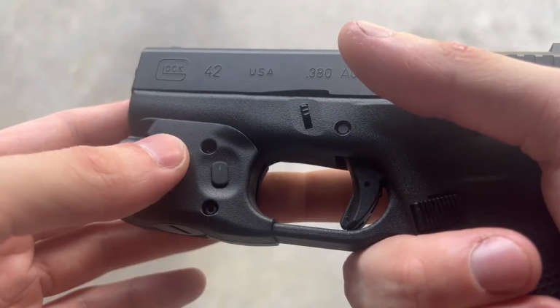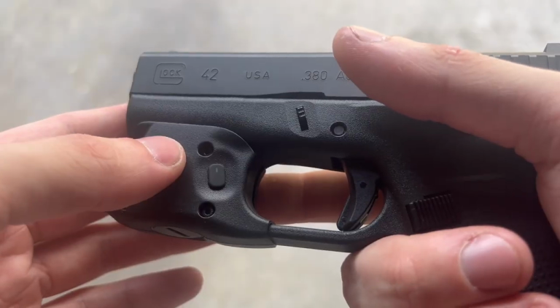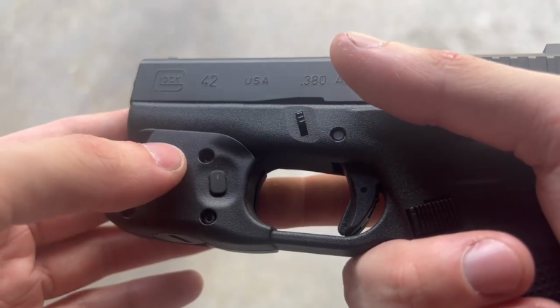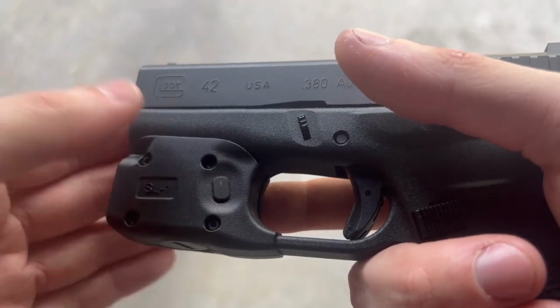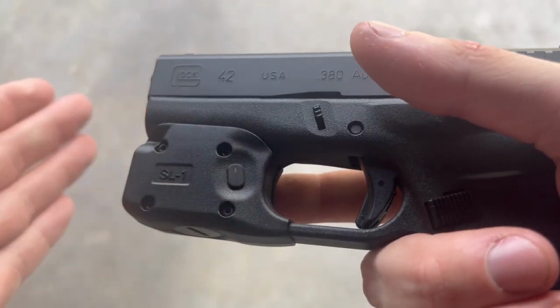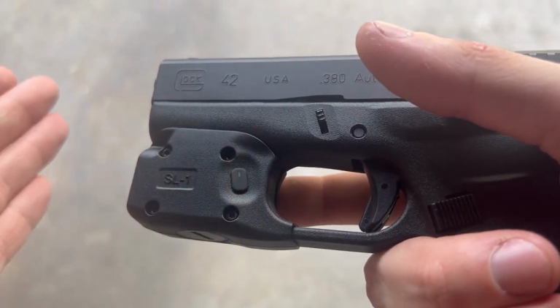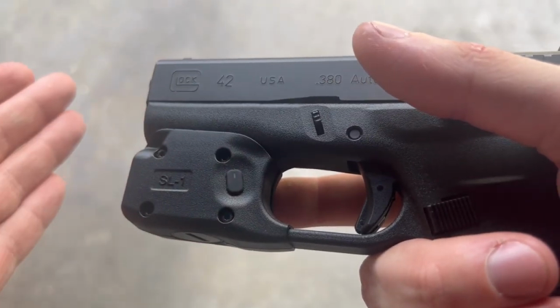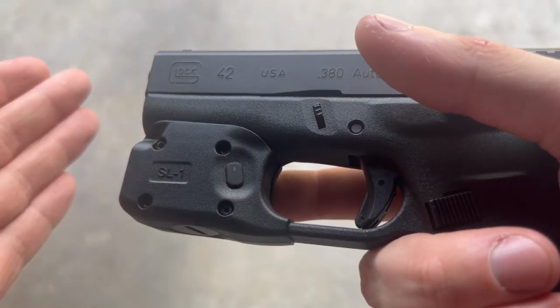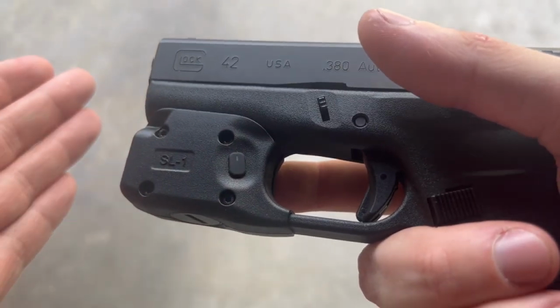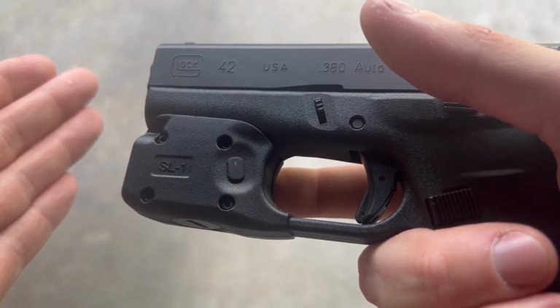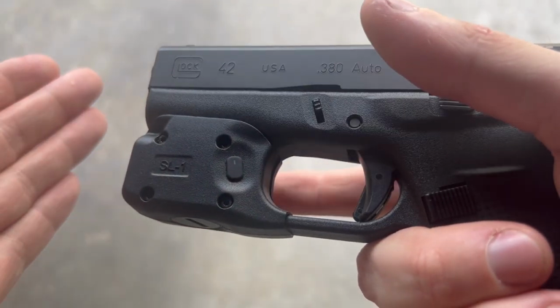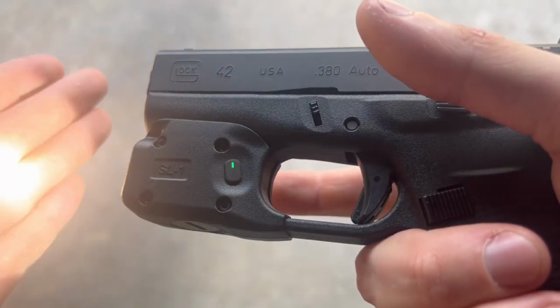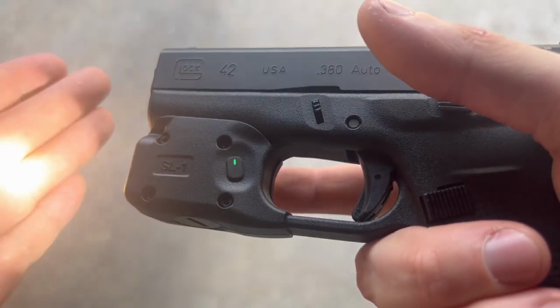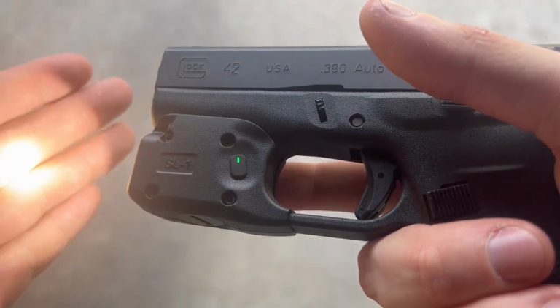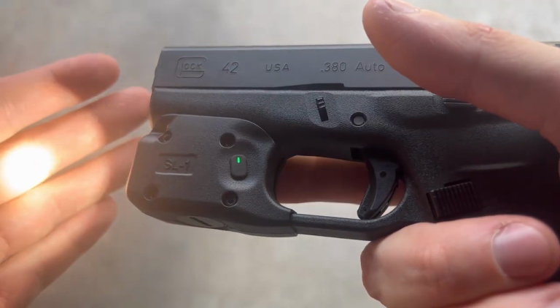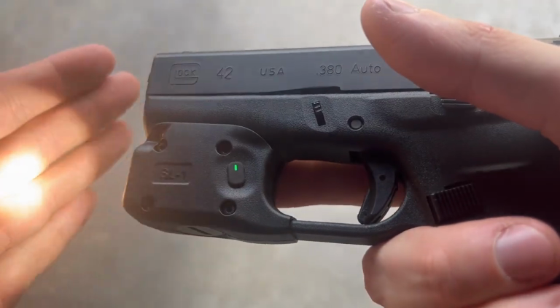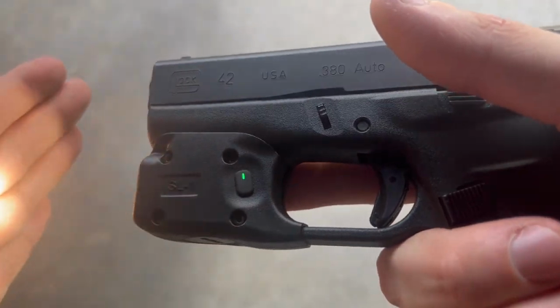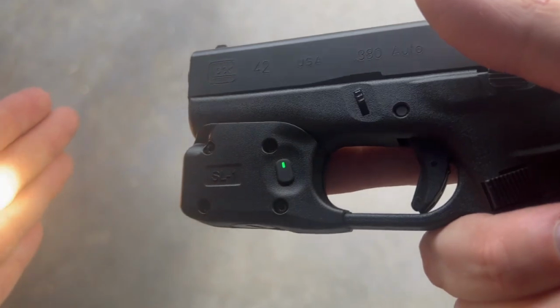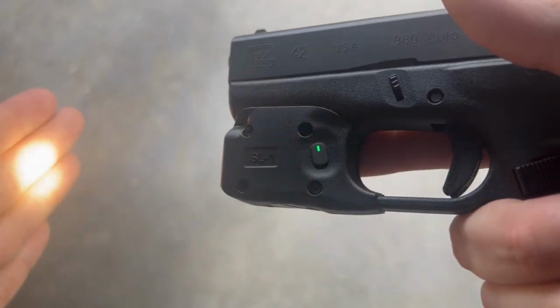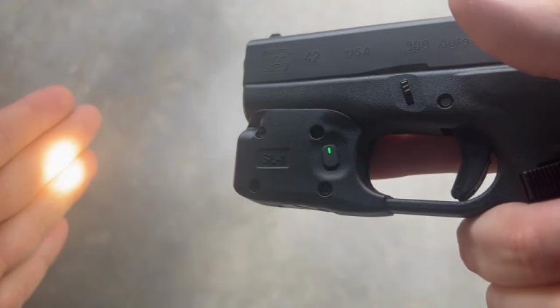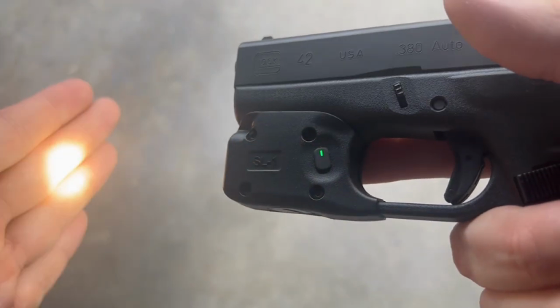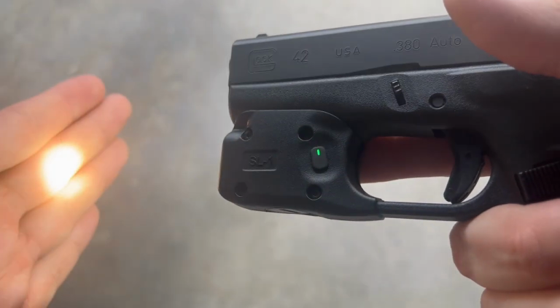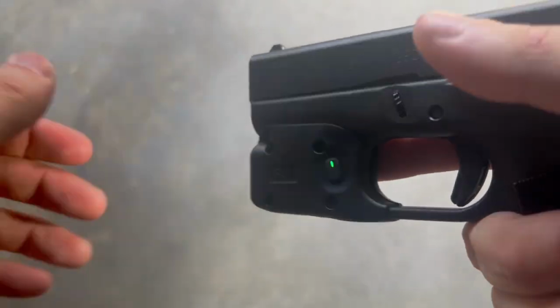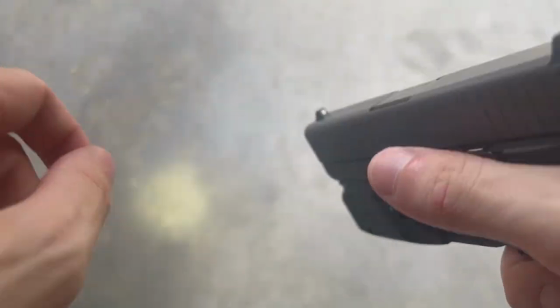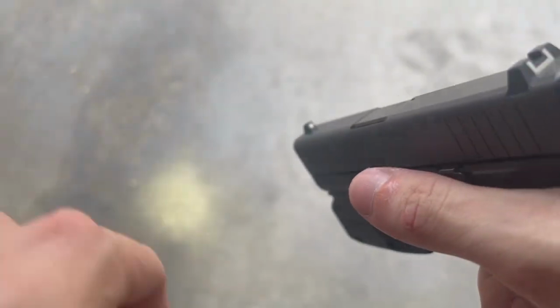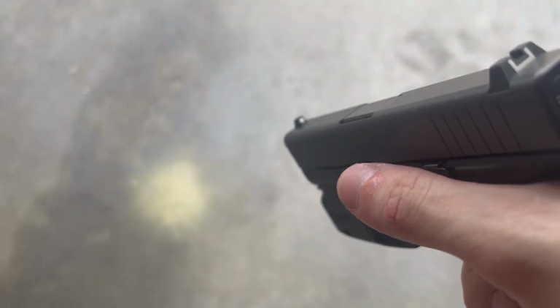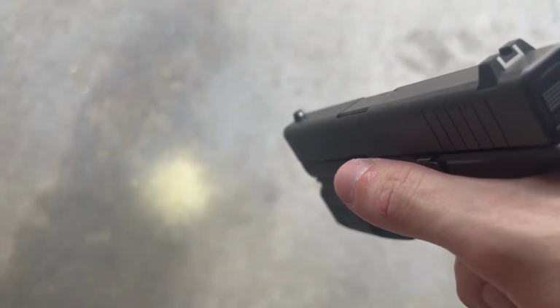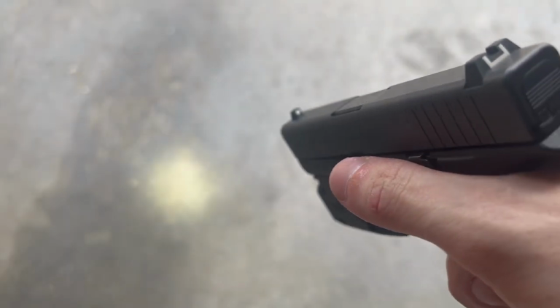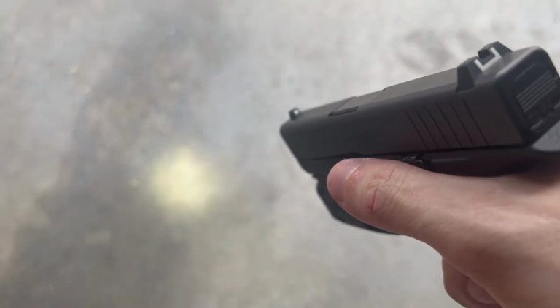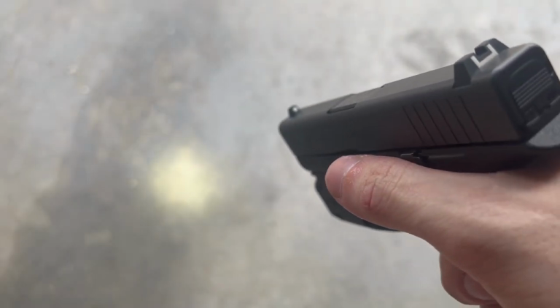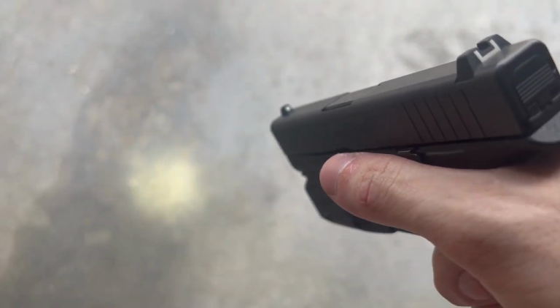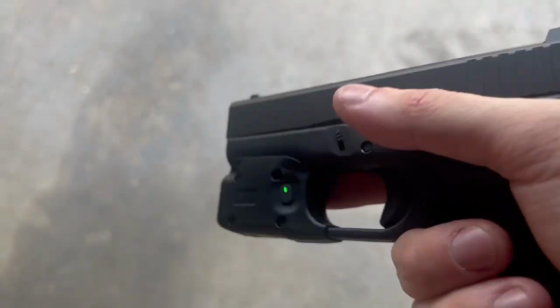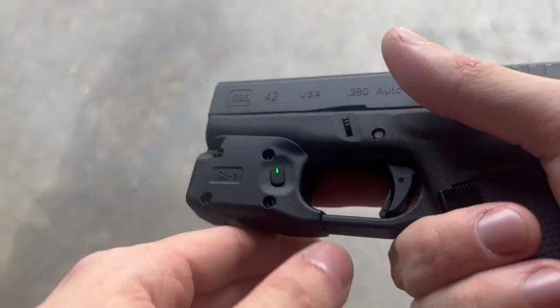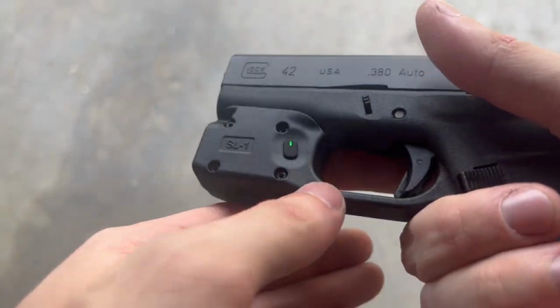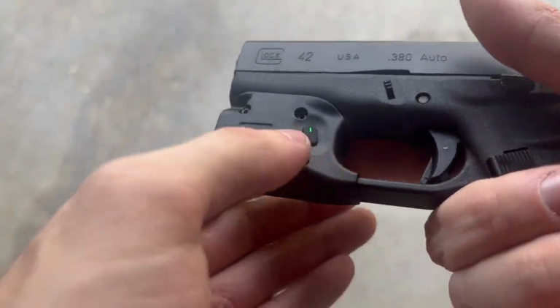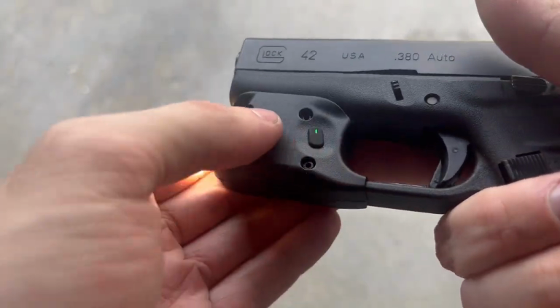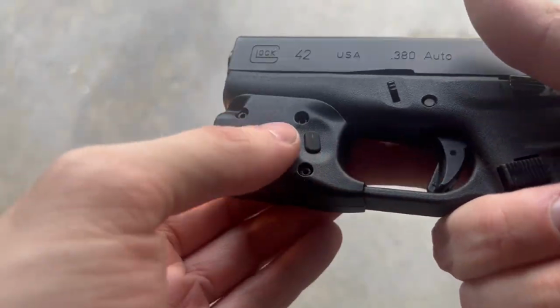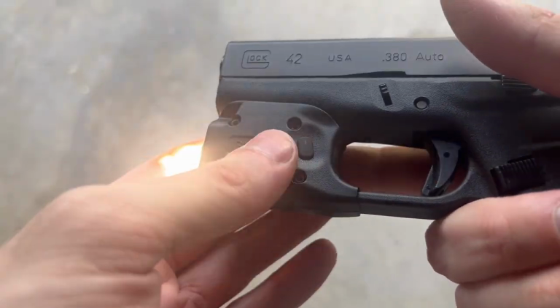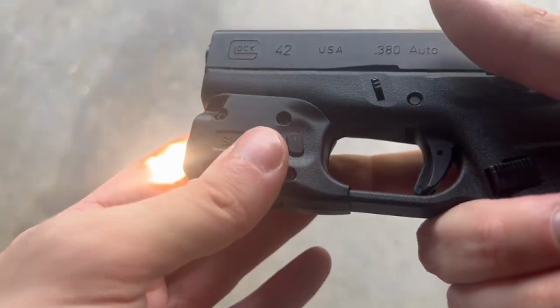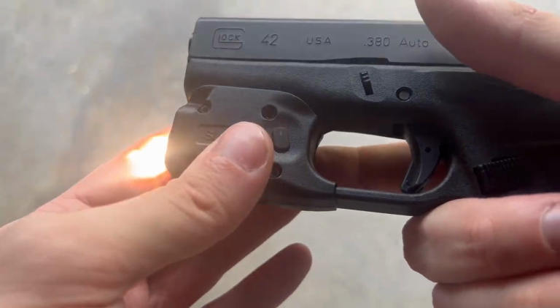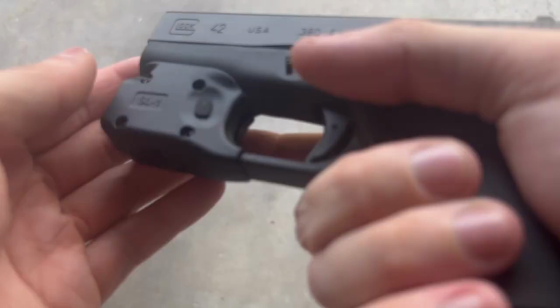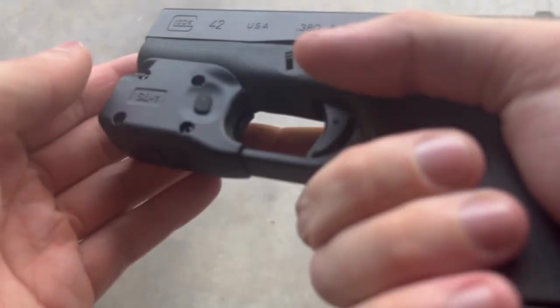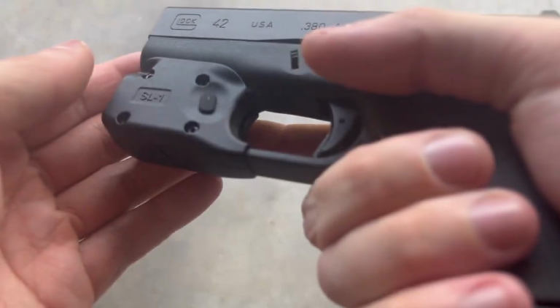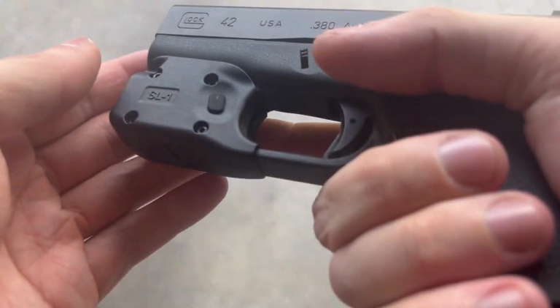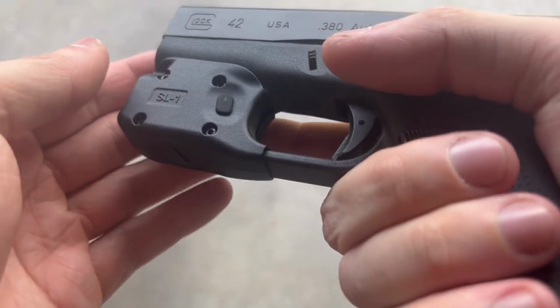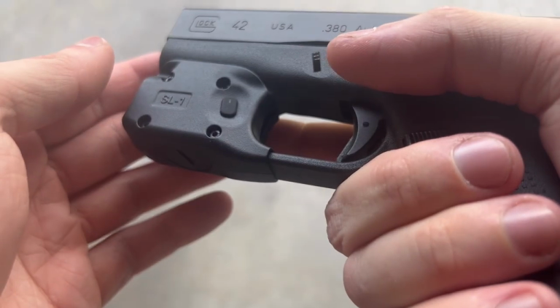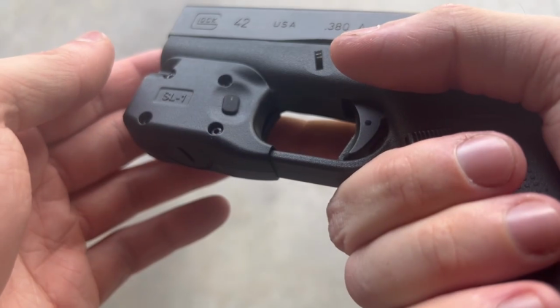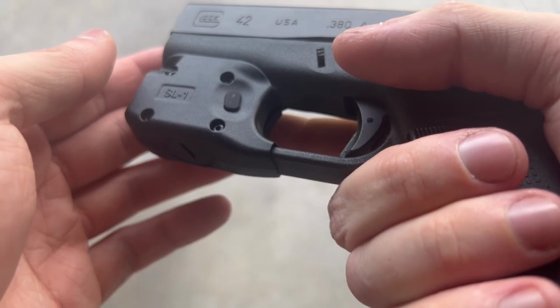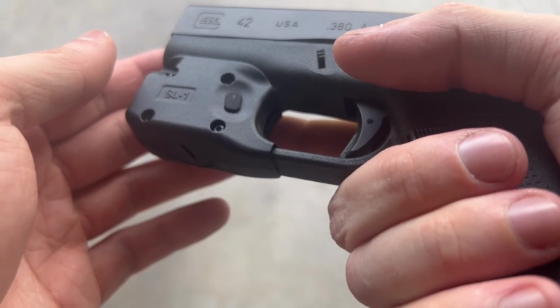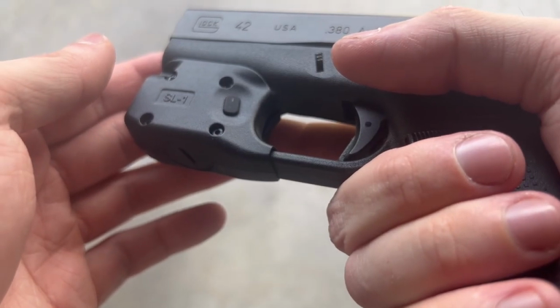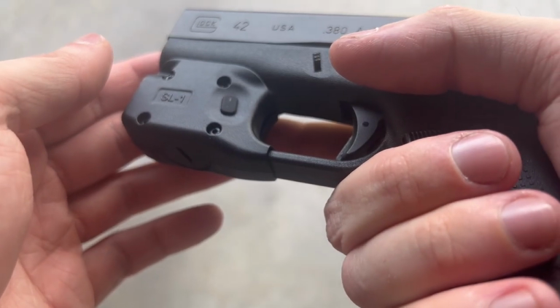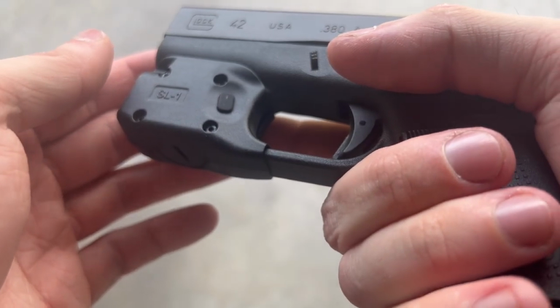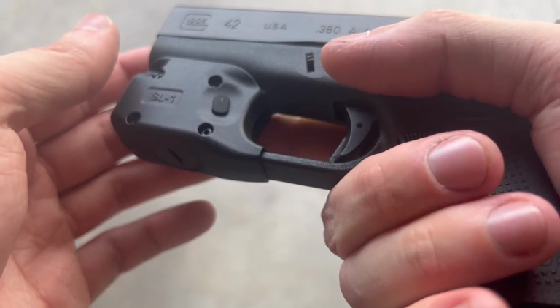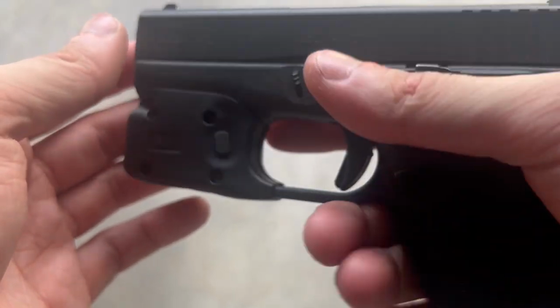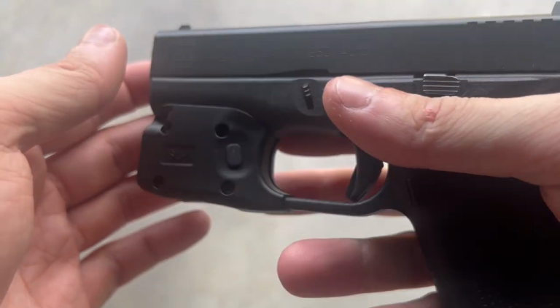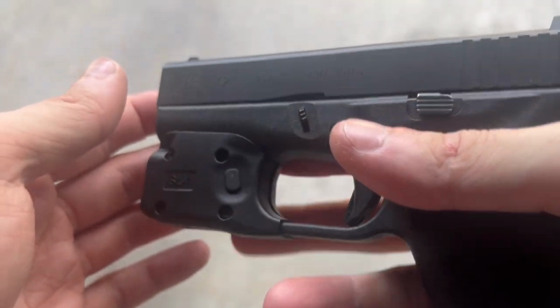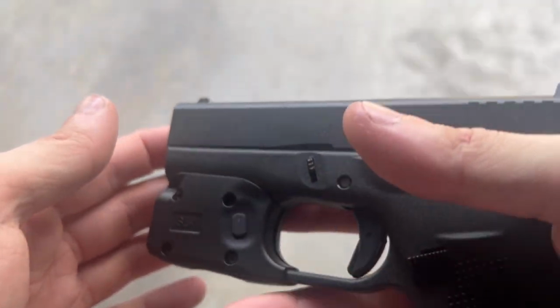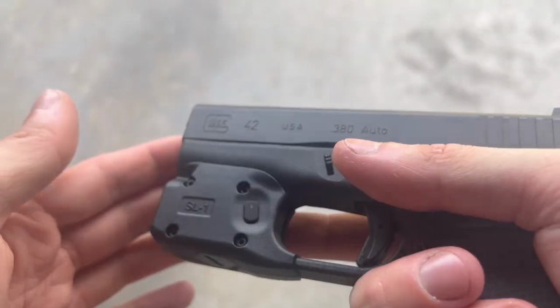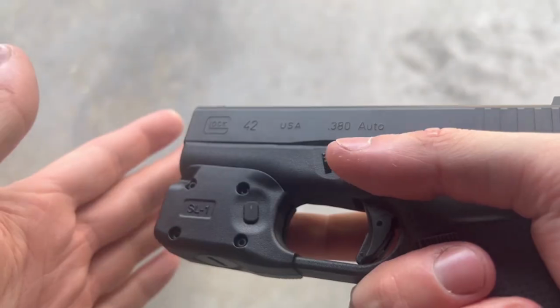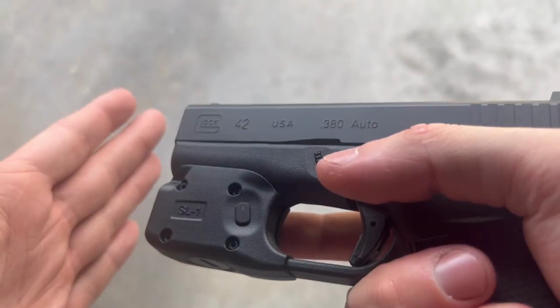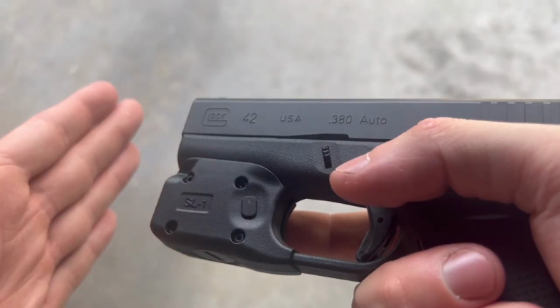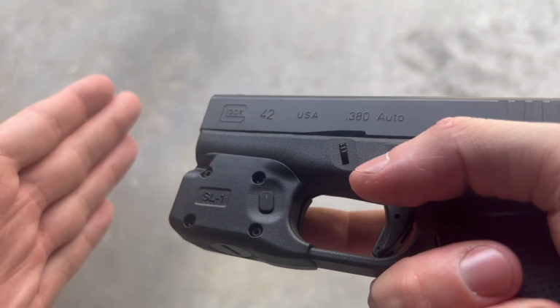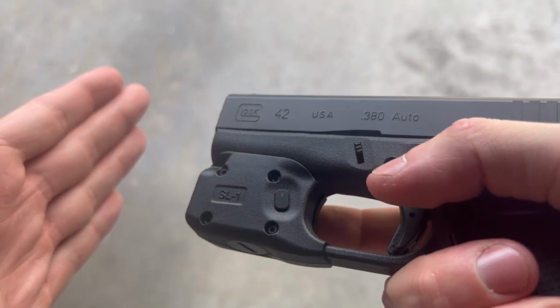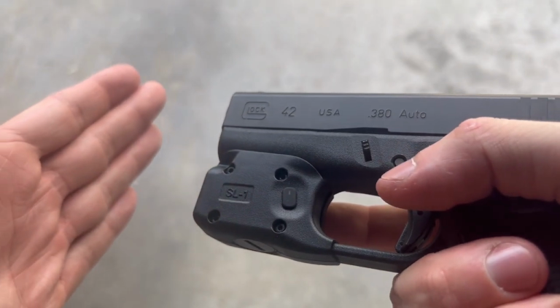Entering the regular mode, you just hit either of the switches and that enters the 150 lumen mode. To enter strobe mode, you just double tap either of the two switches.